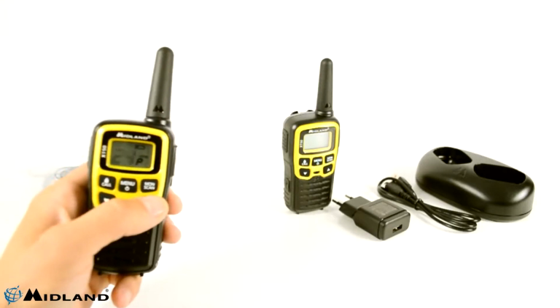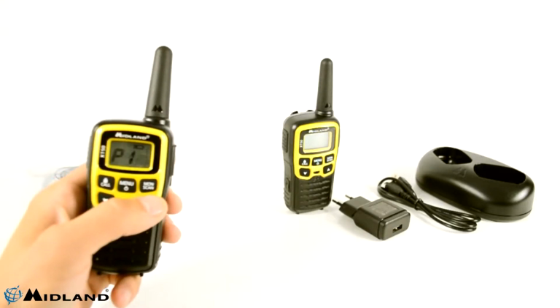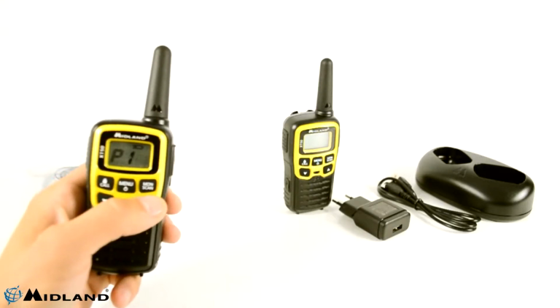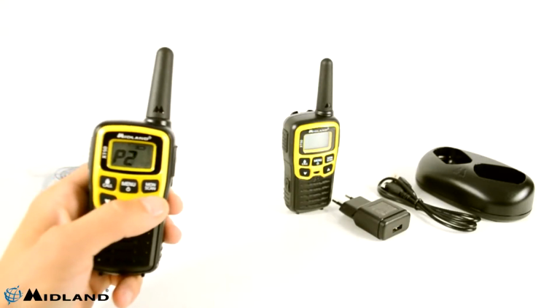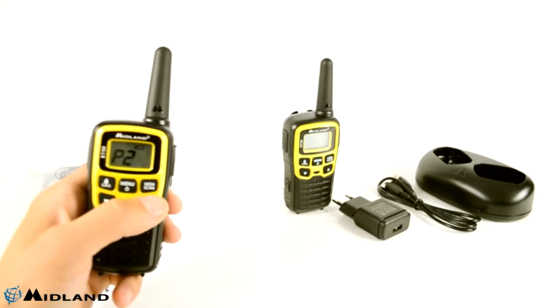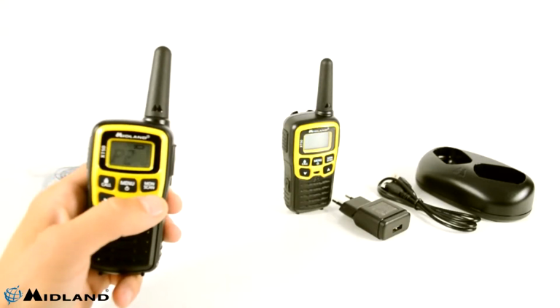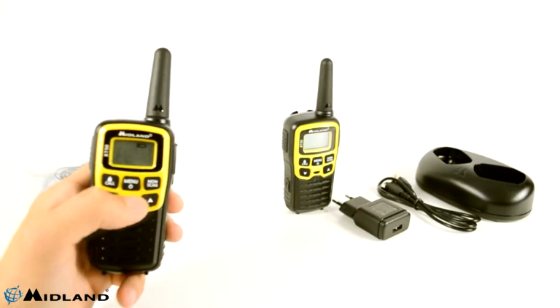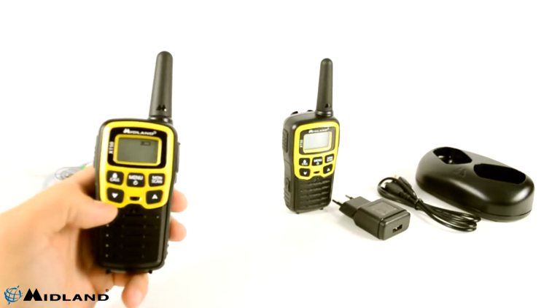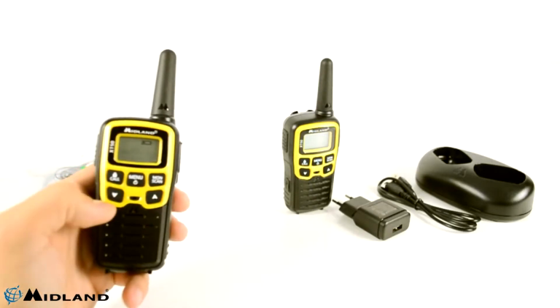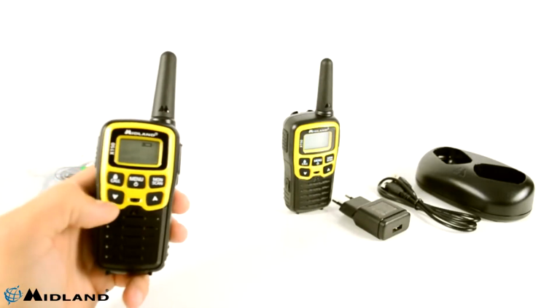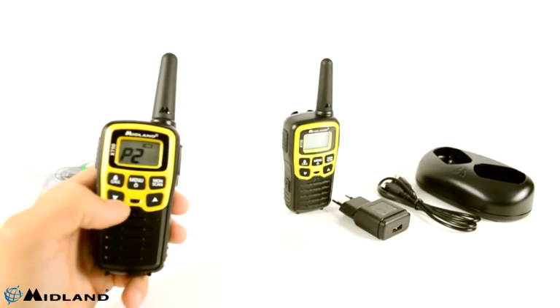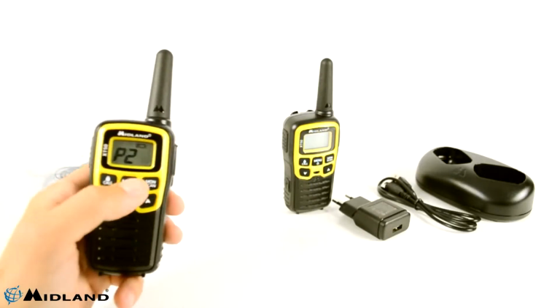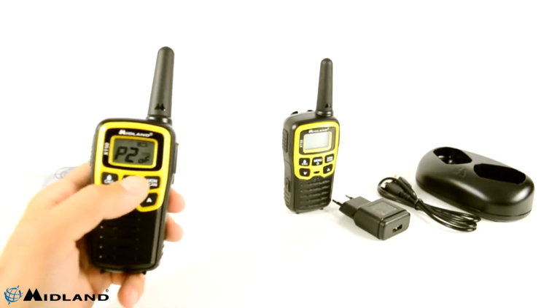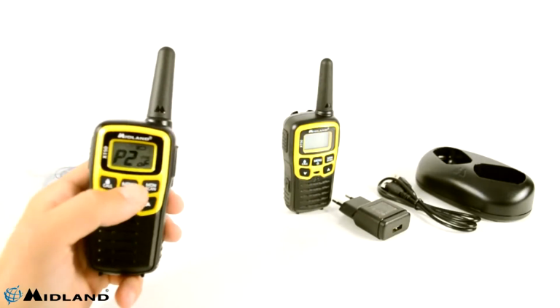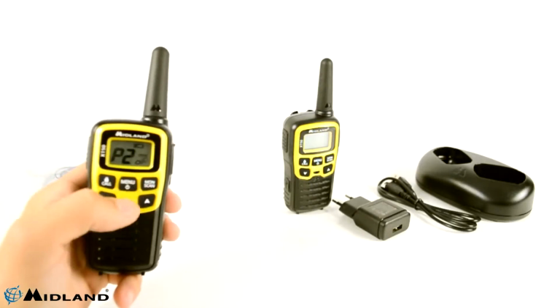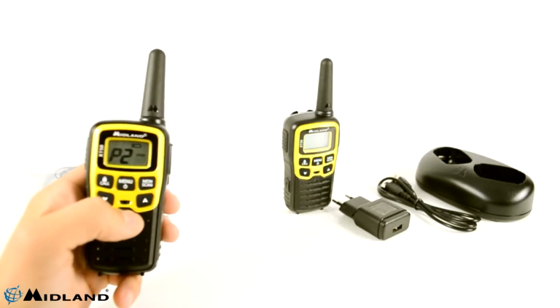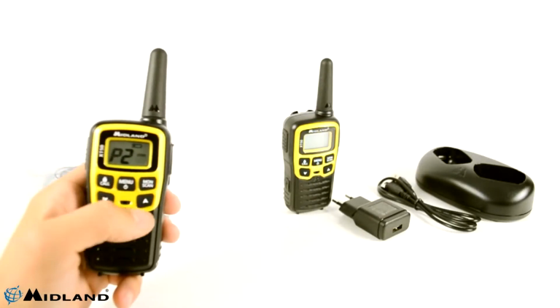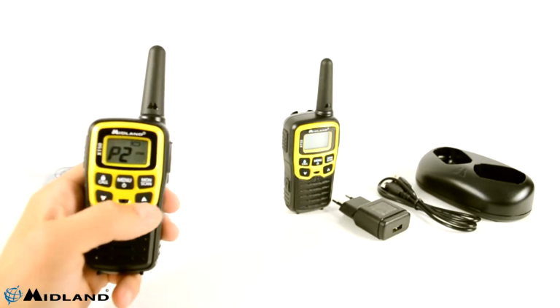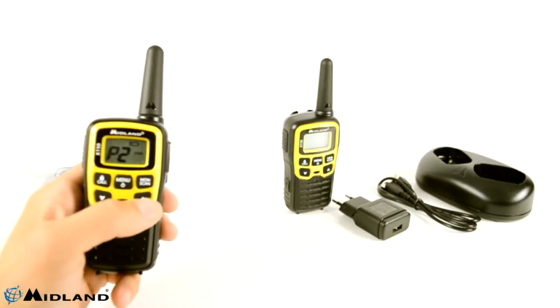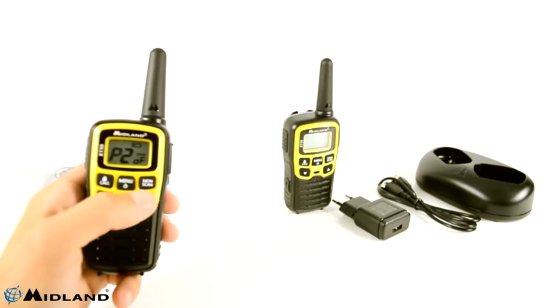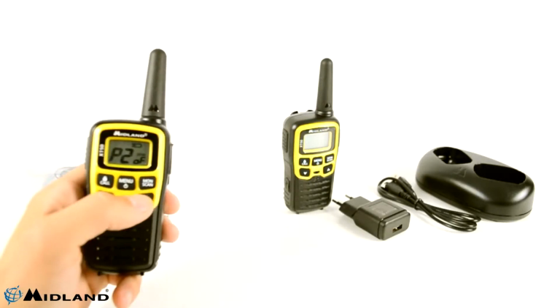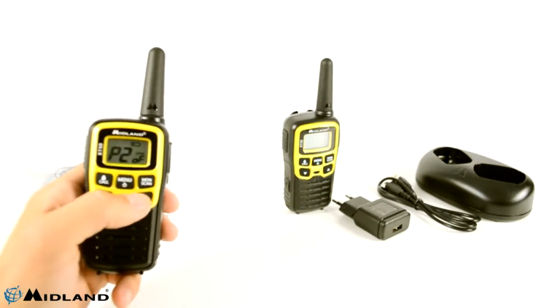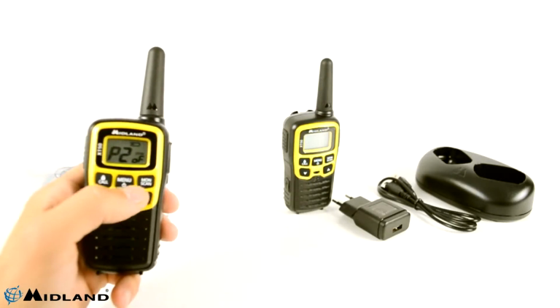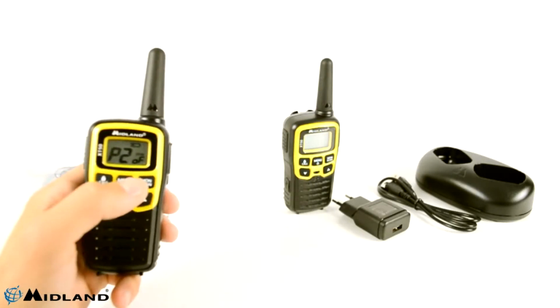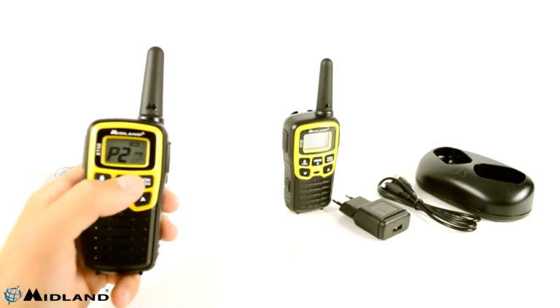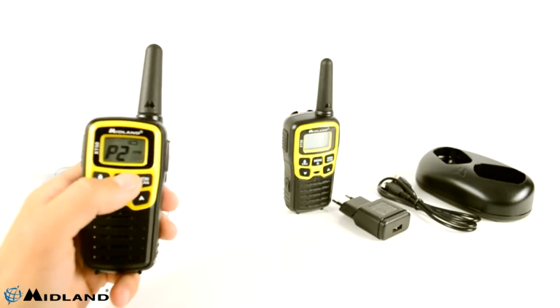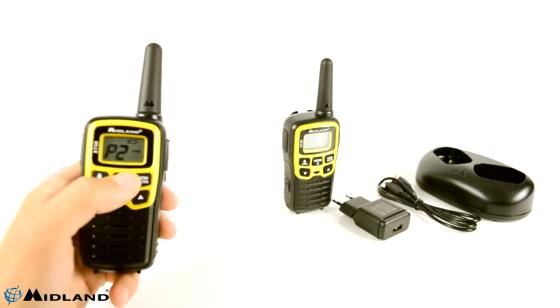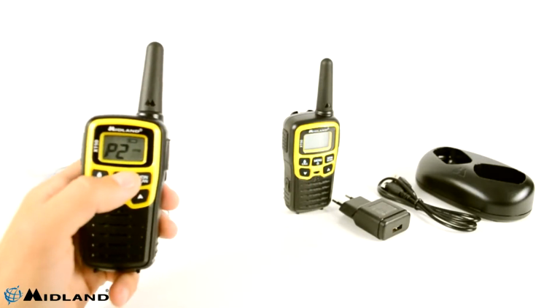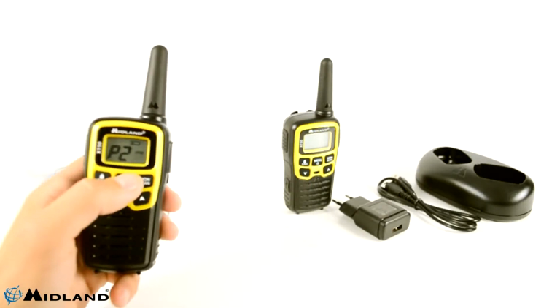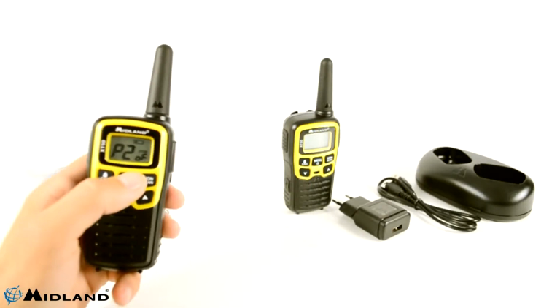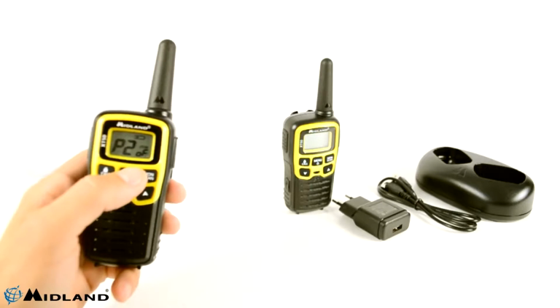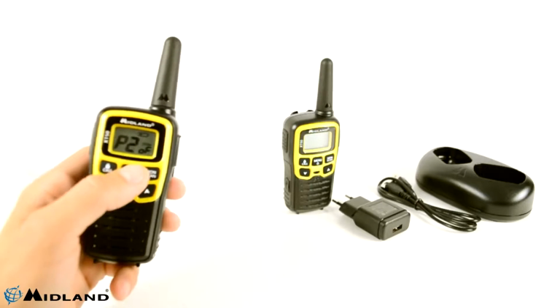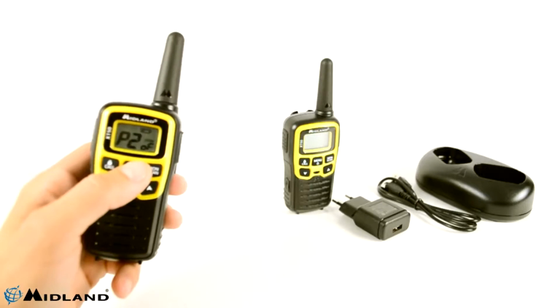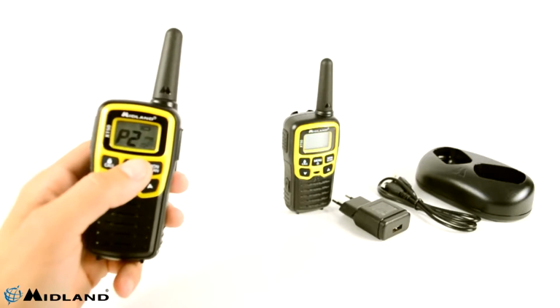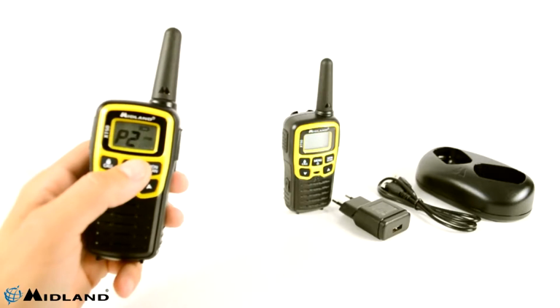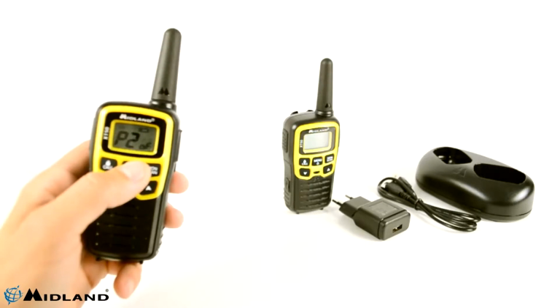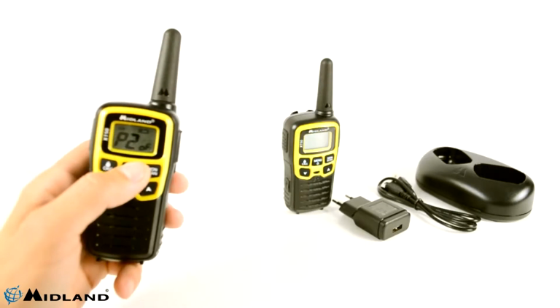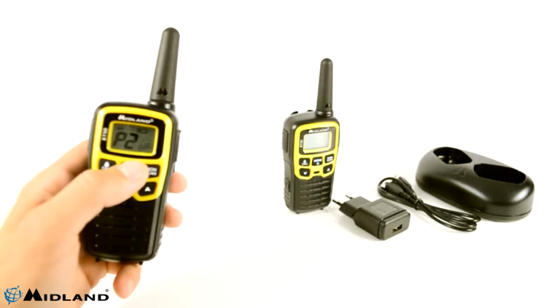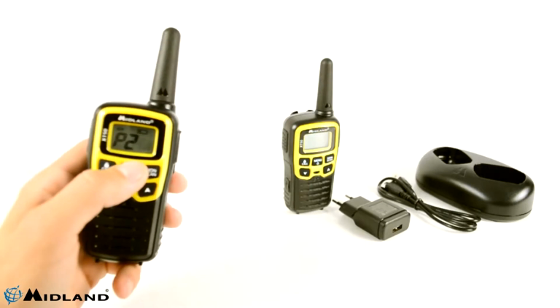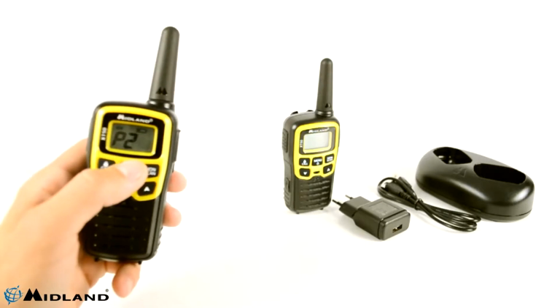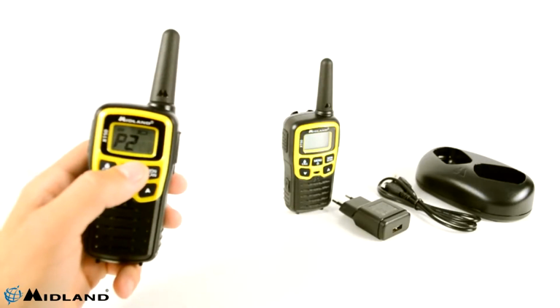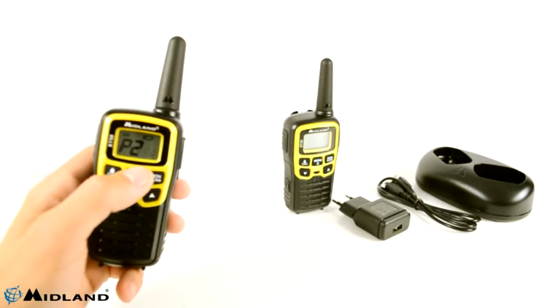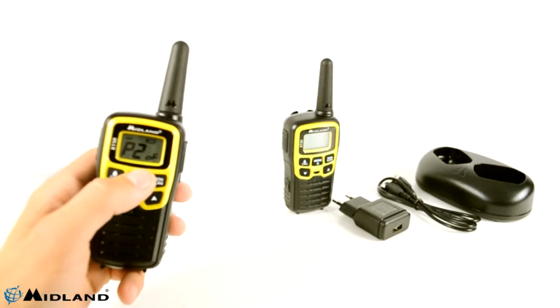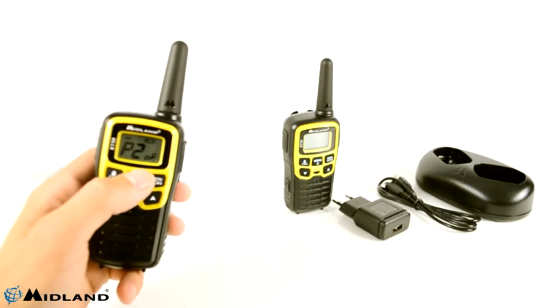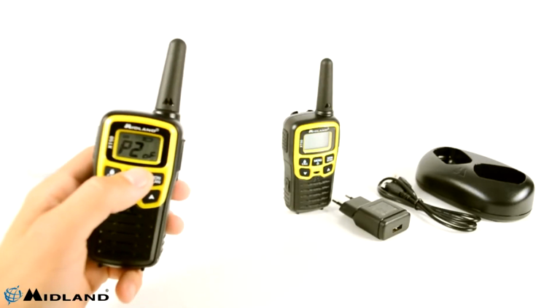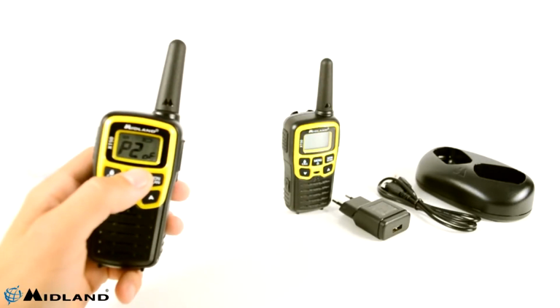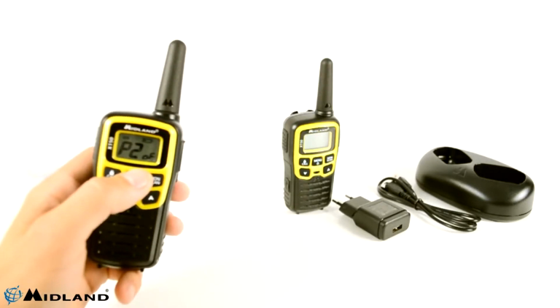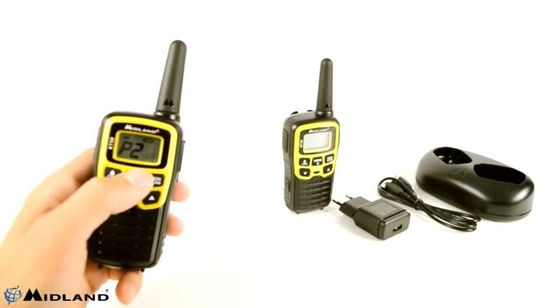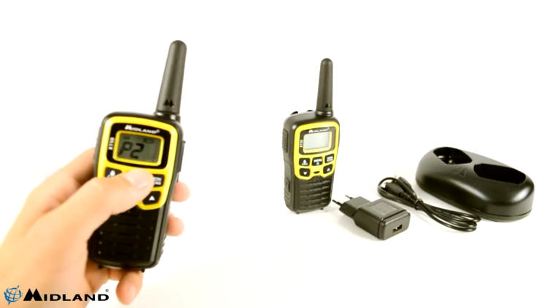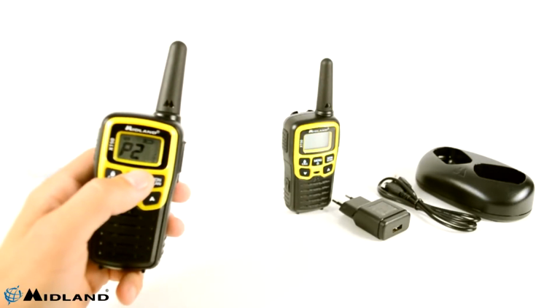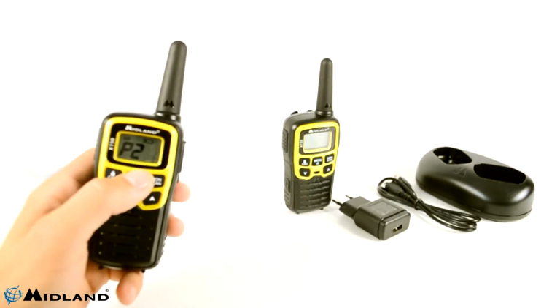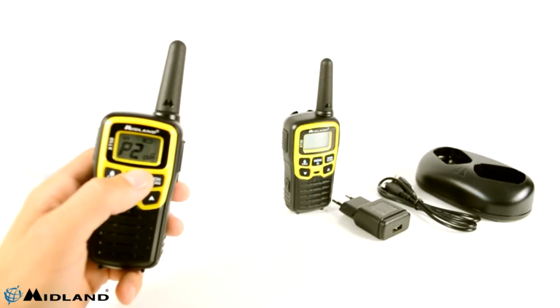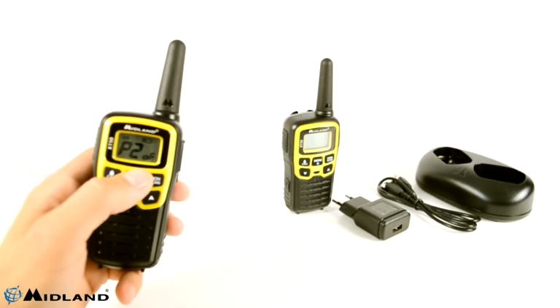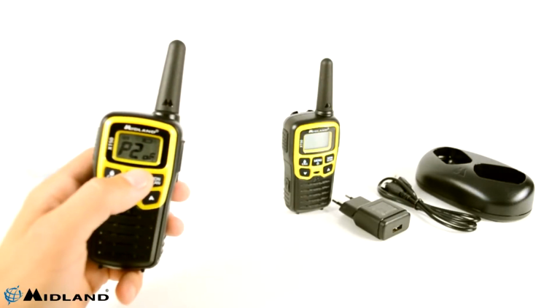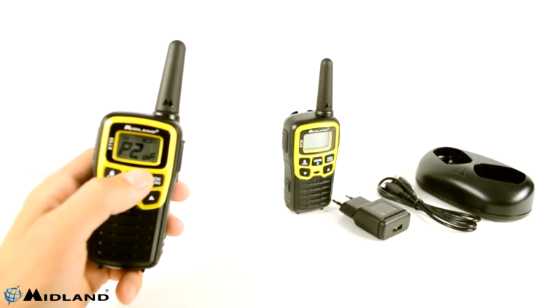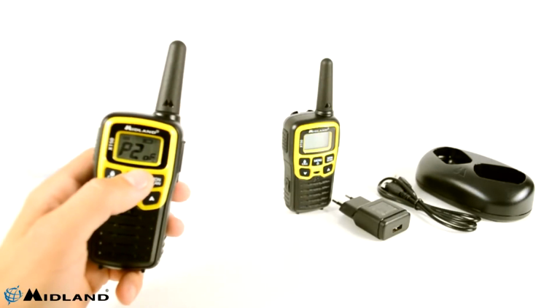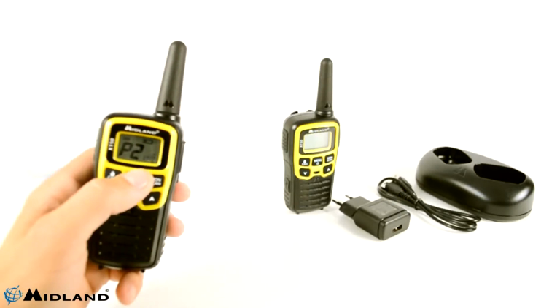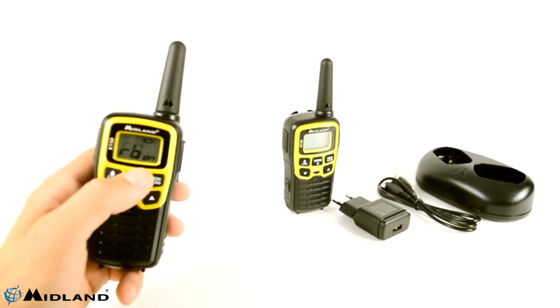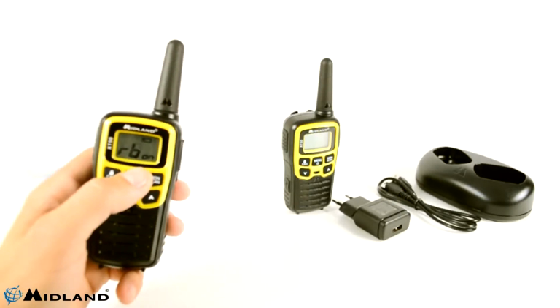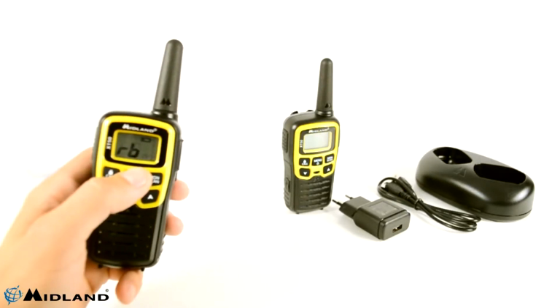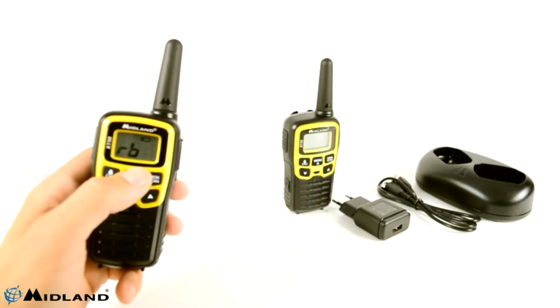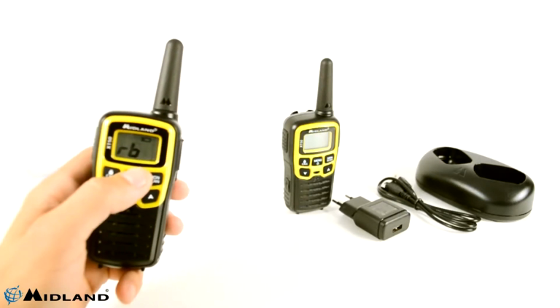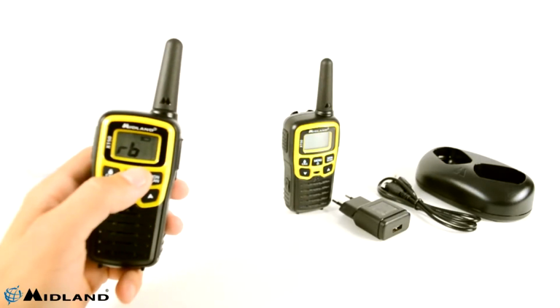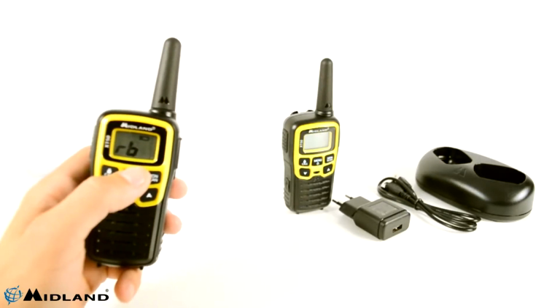The screen gives you all the station usage information such as battery status, active features, selected channel, and more.